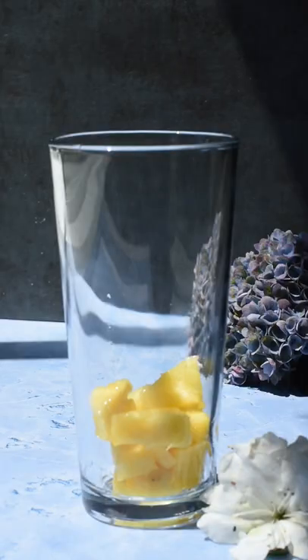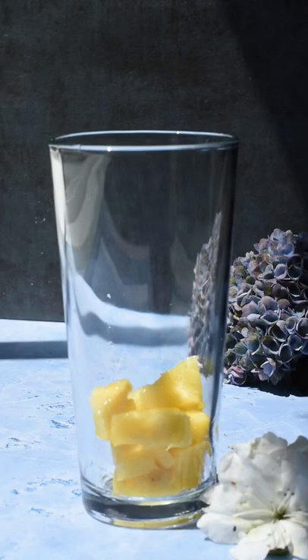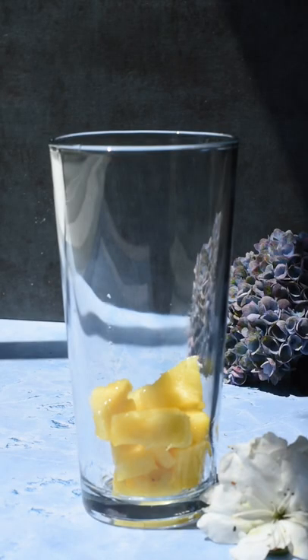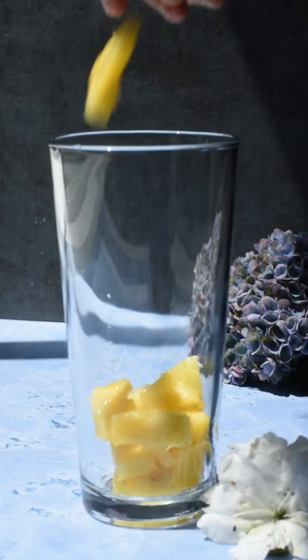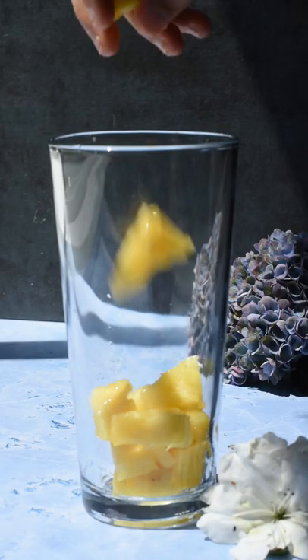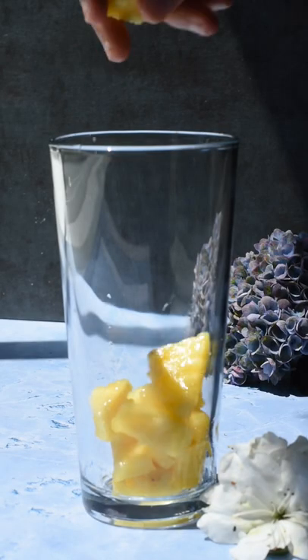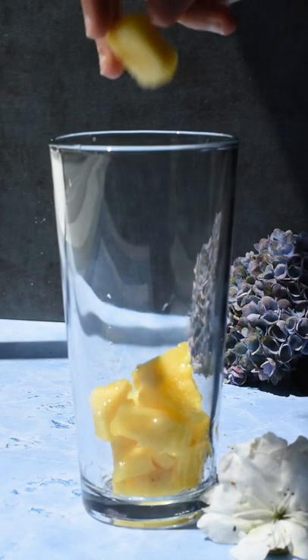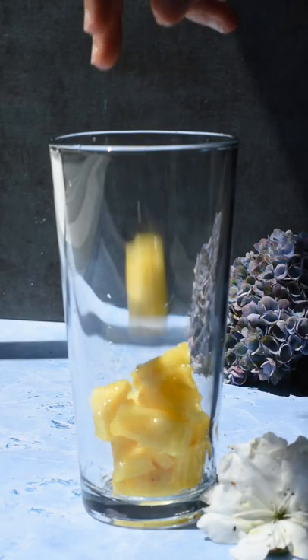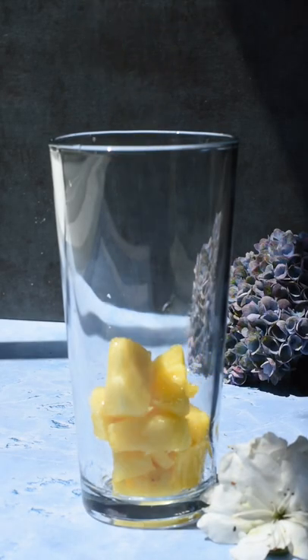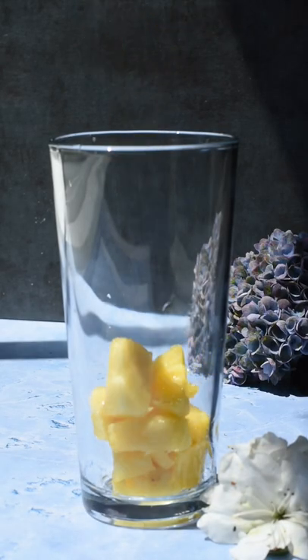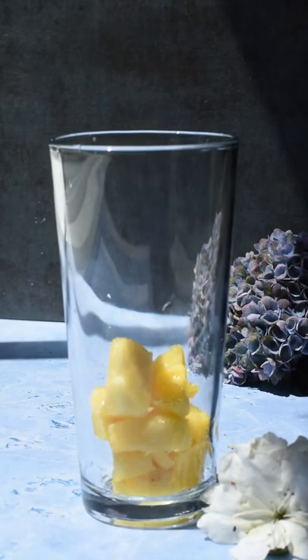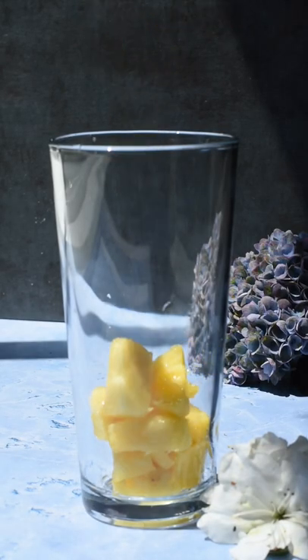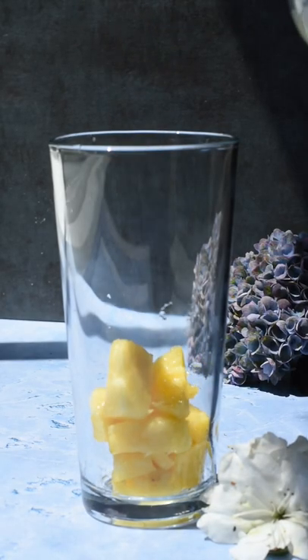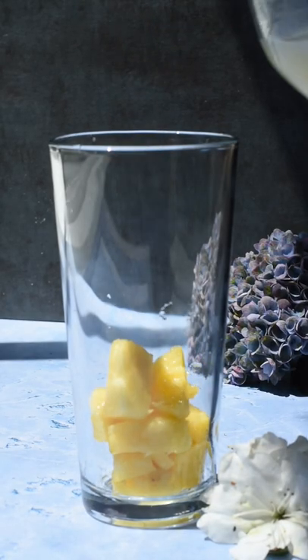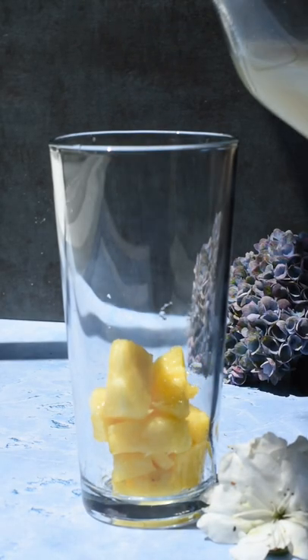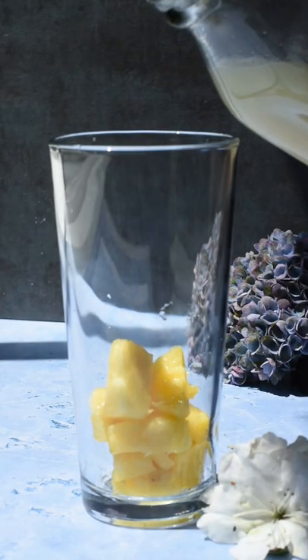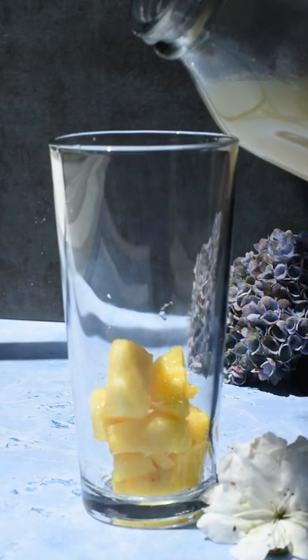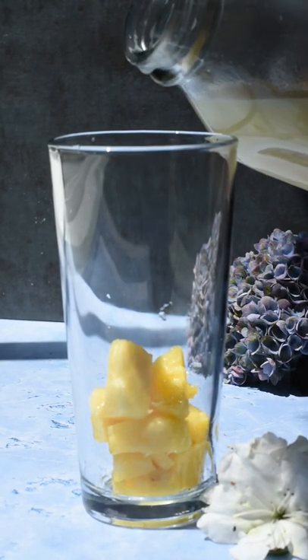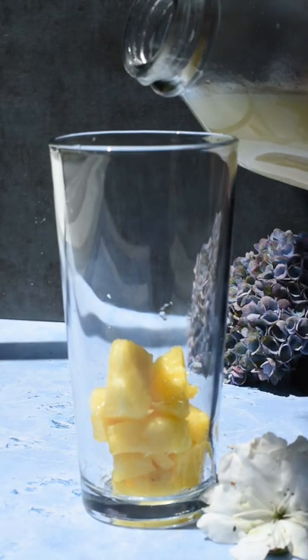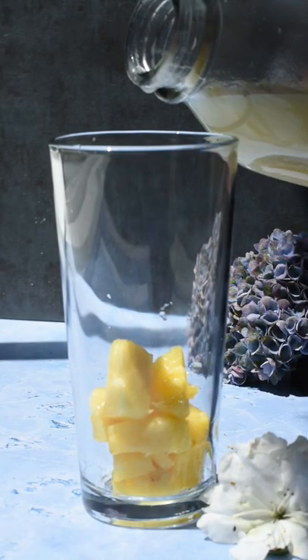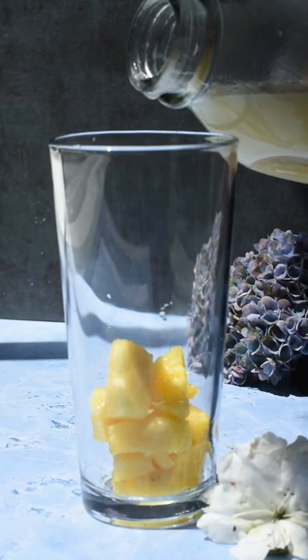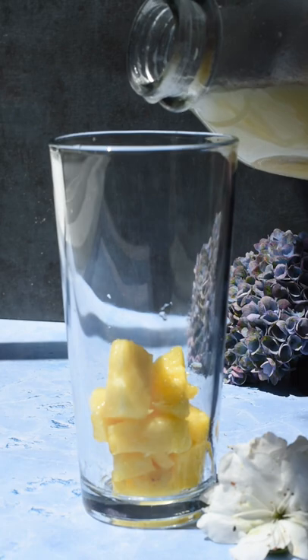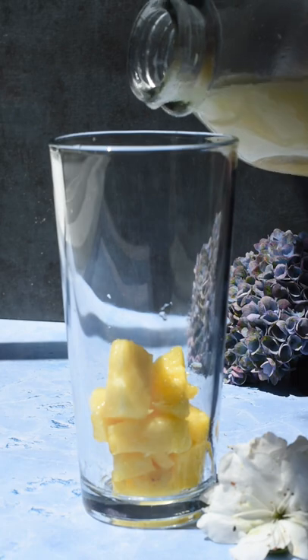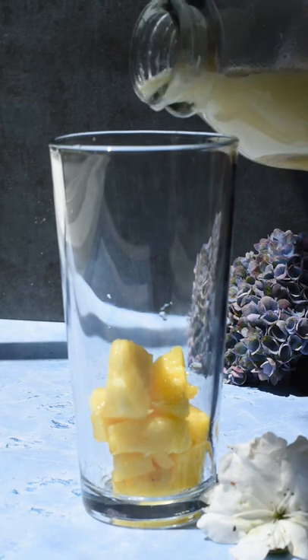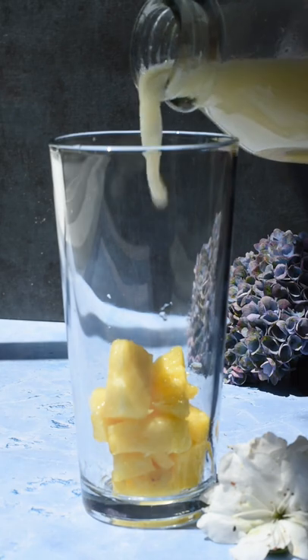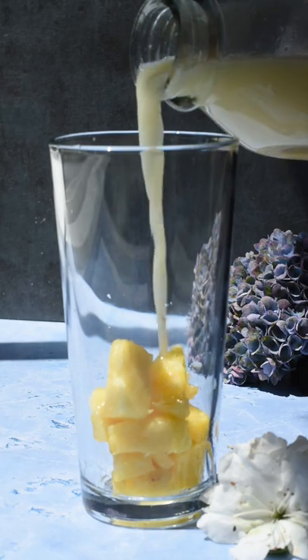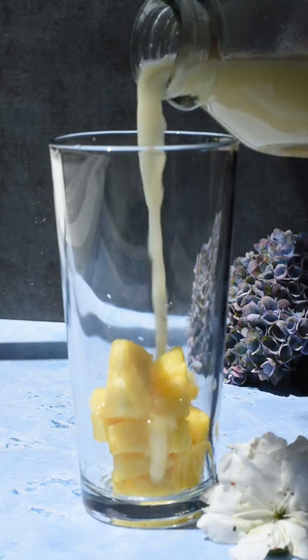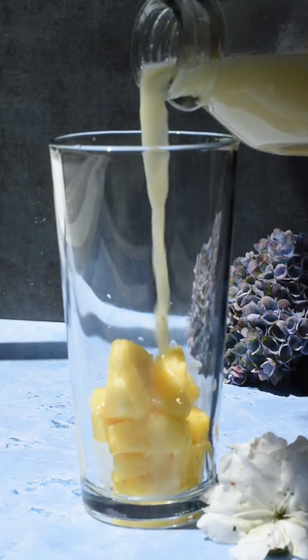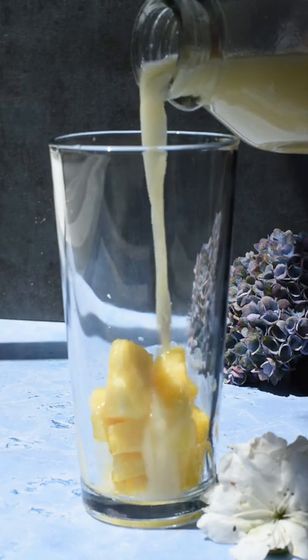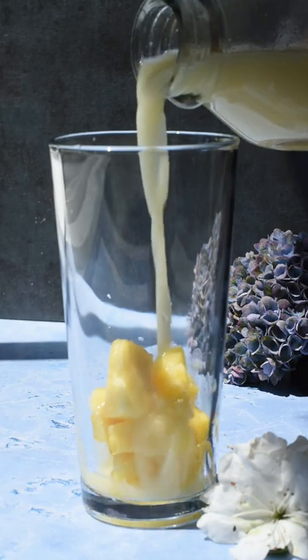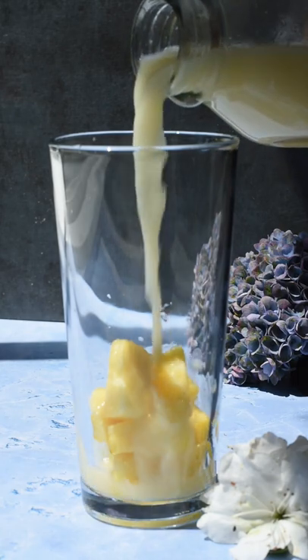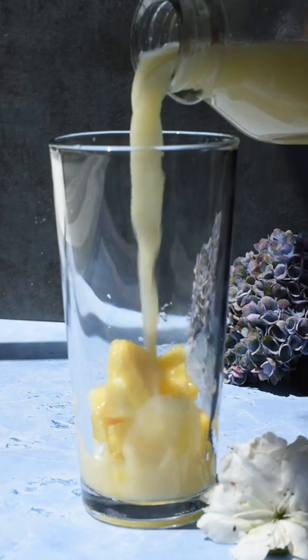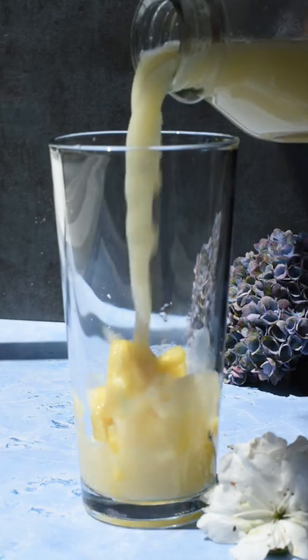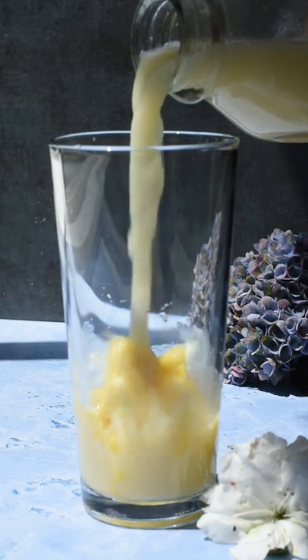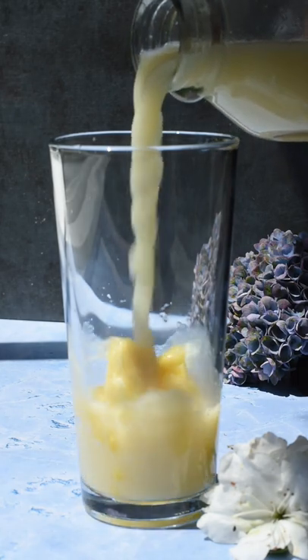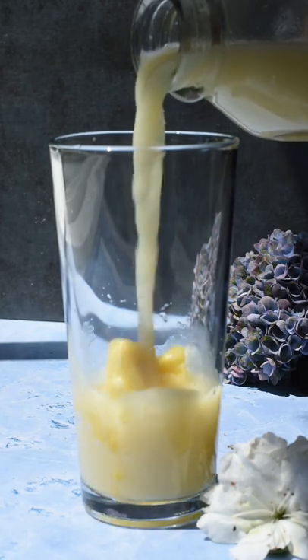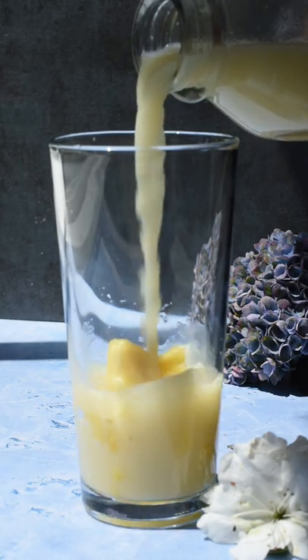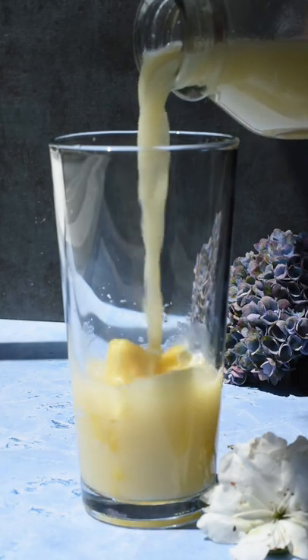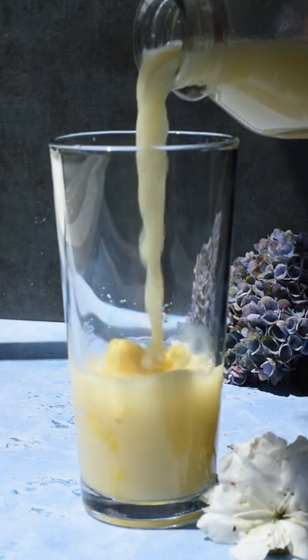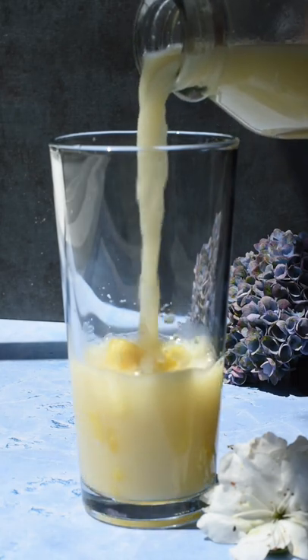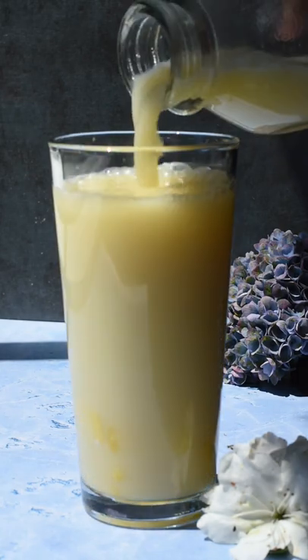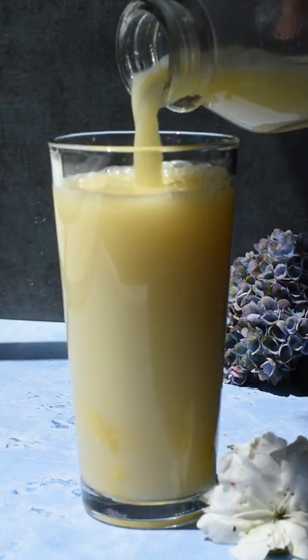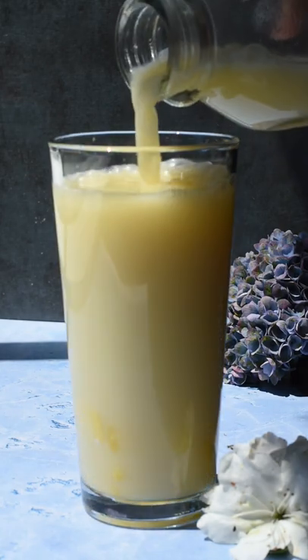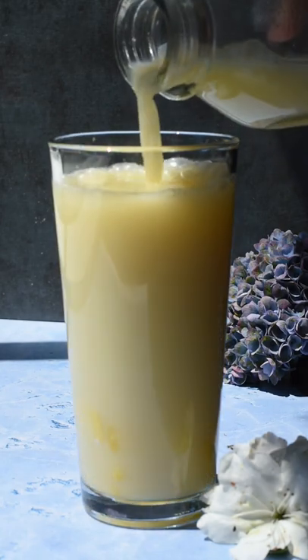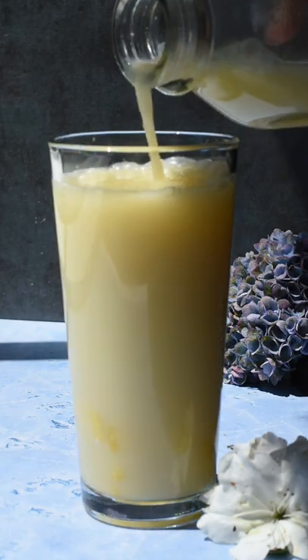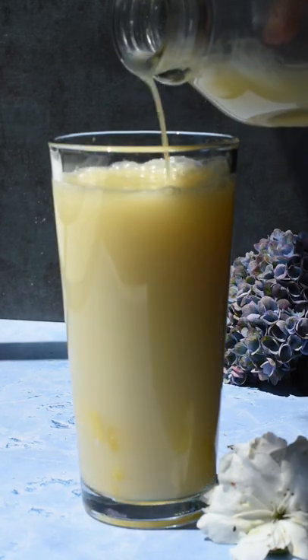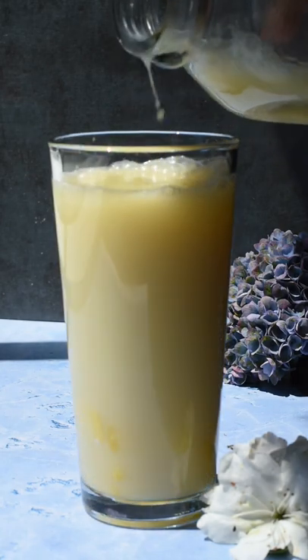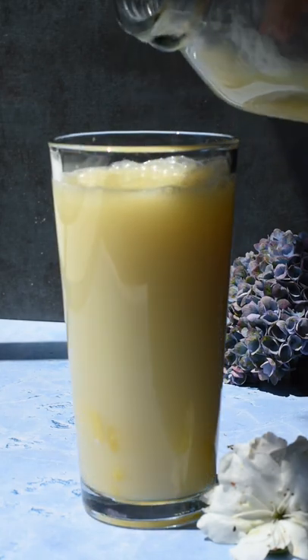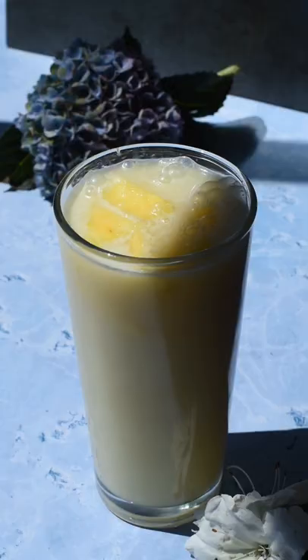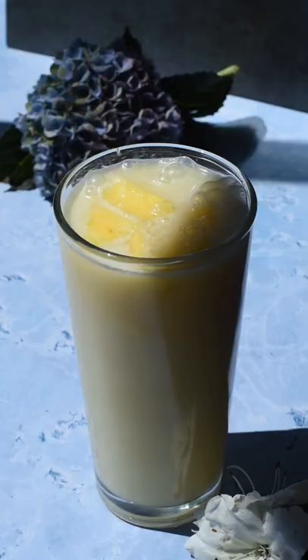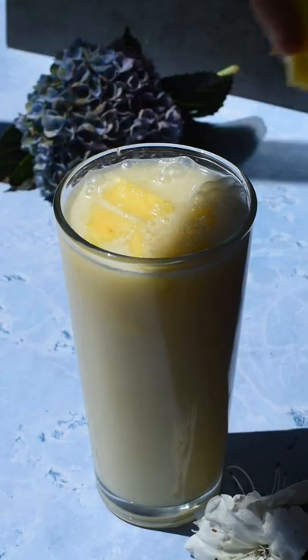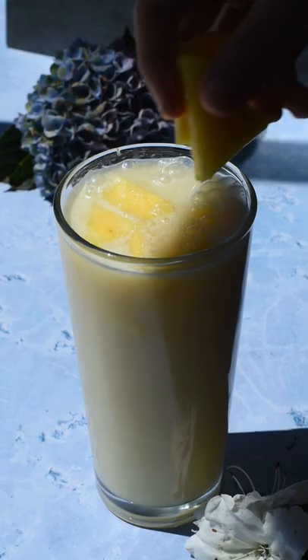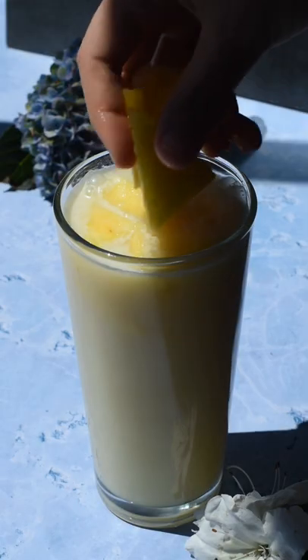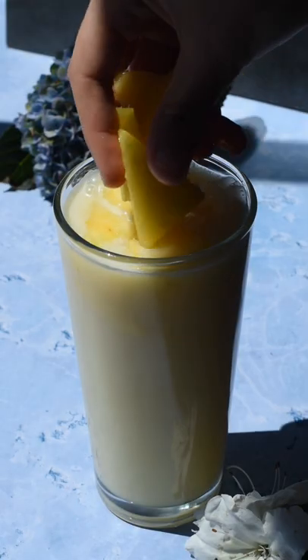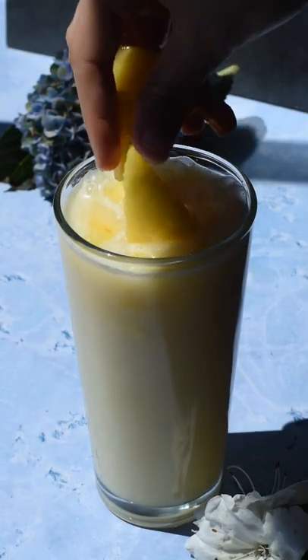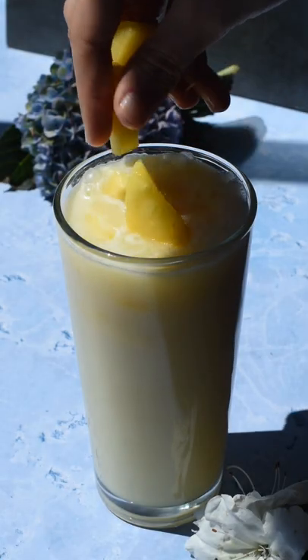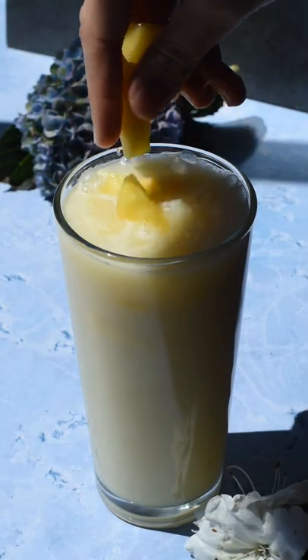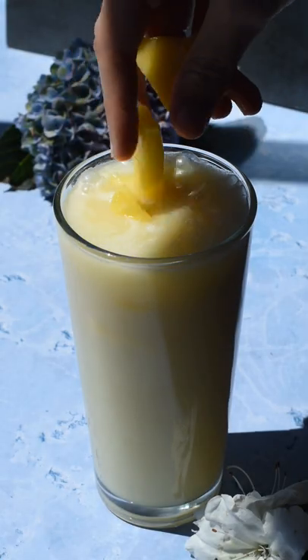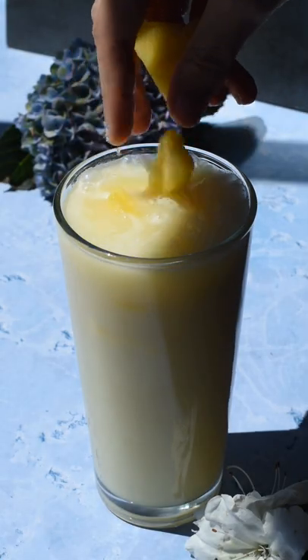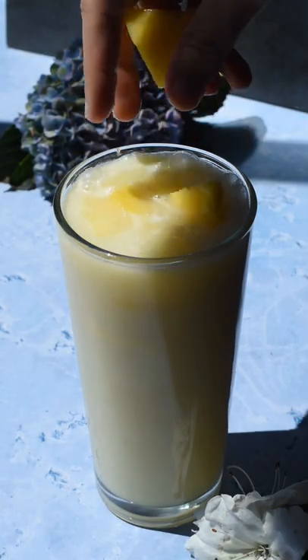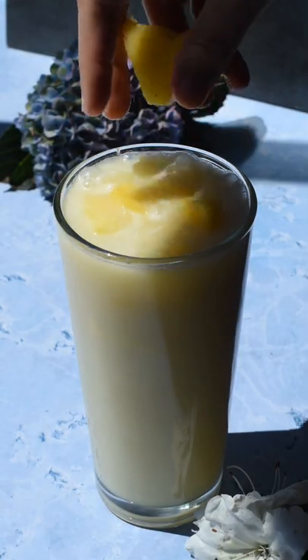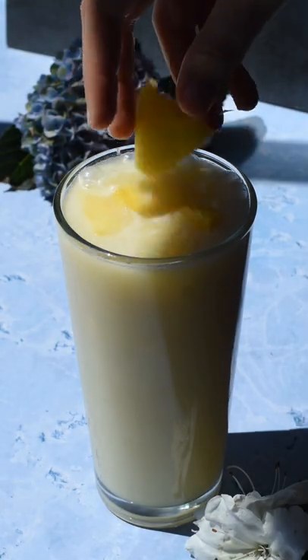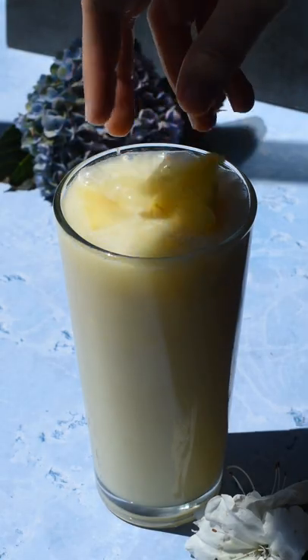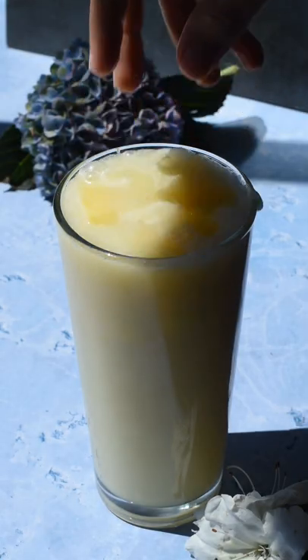Now all you have to do is pour your drink into a glass with pineapple chunks and optionally some ice. Top with some more pineapple and enjoy!